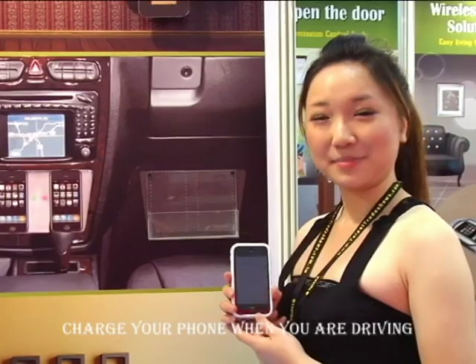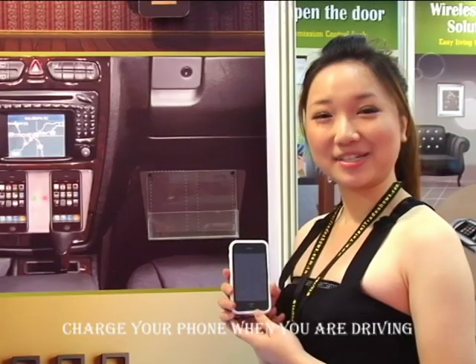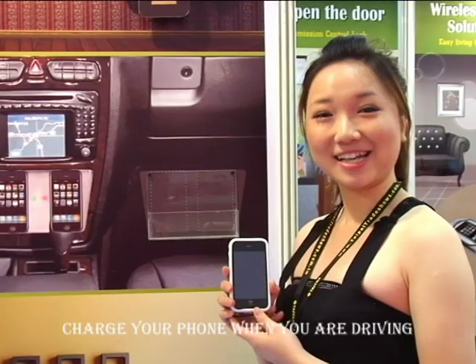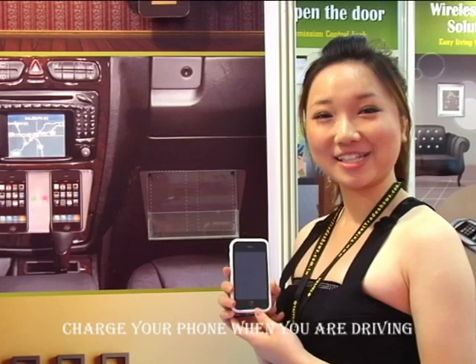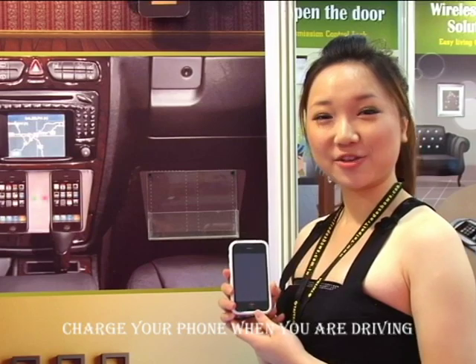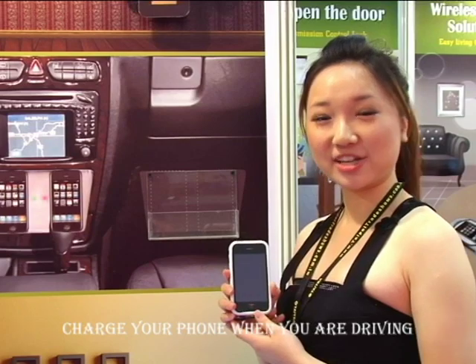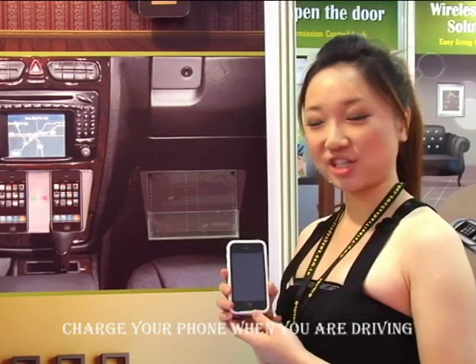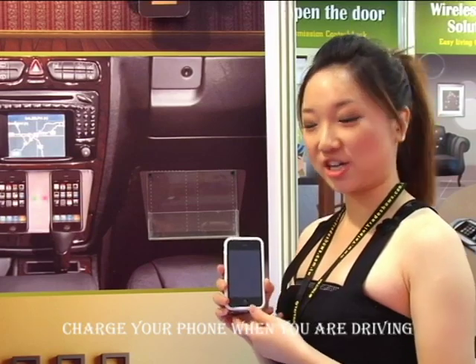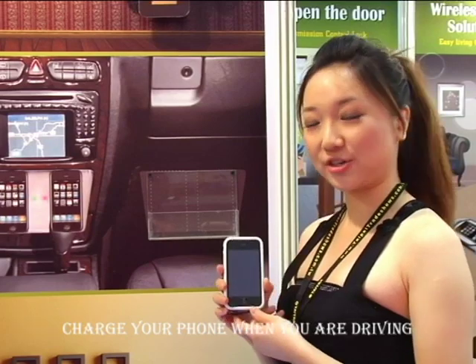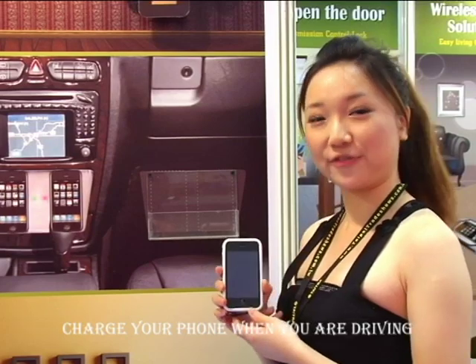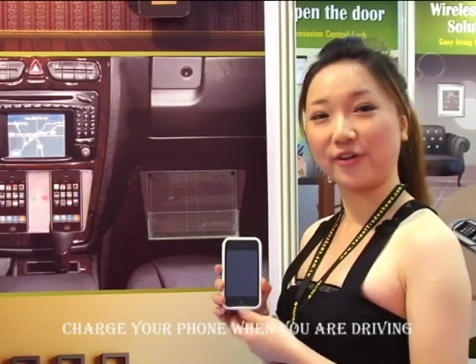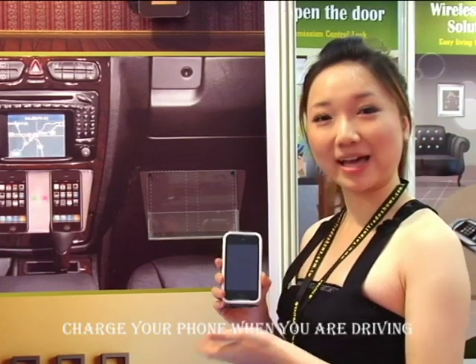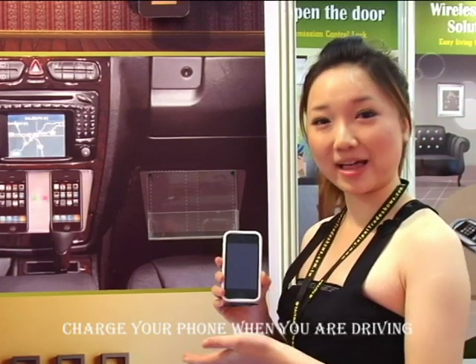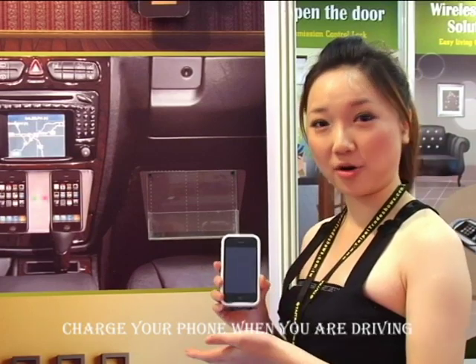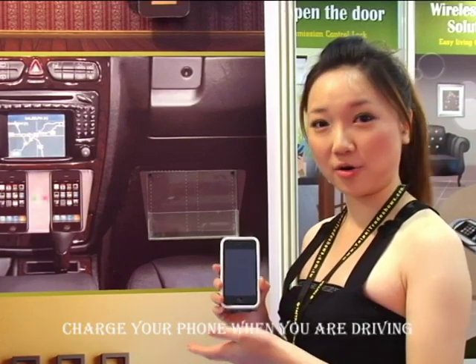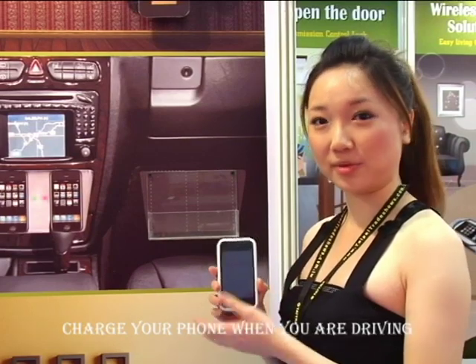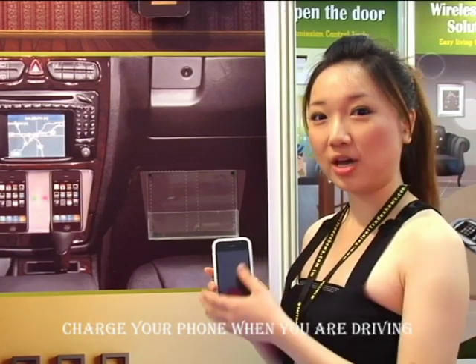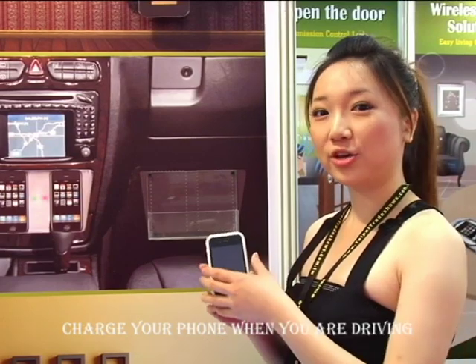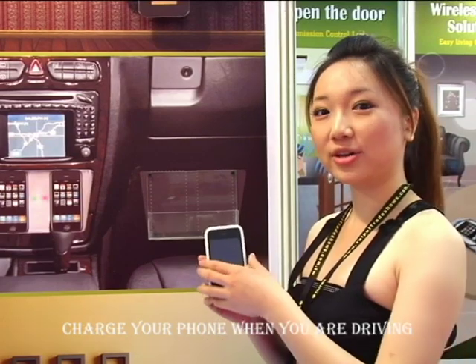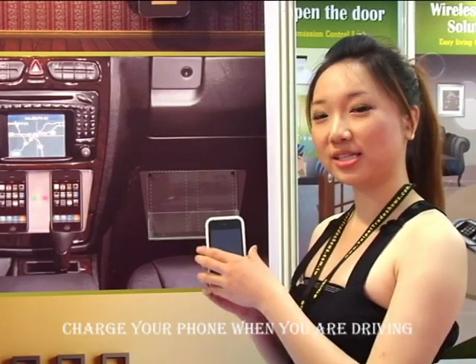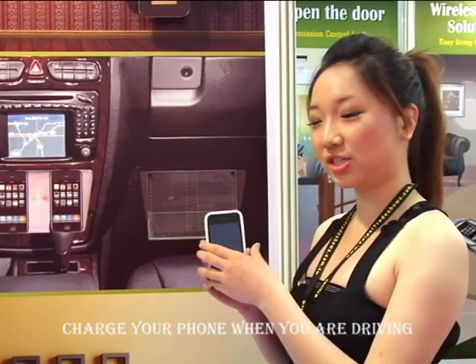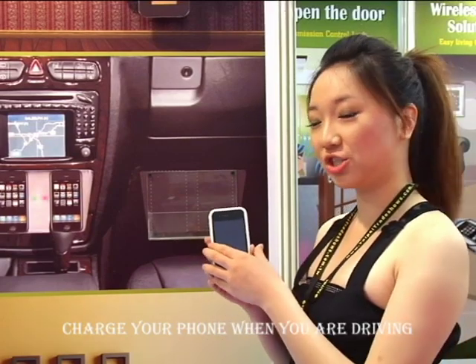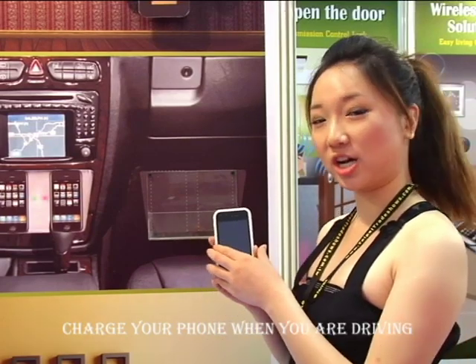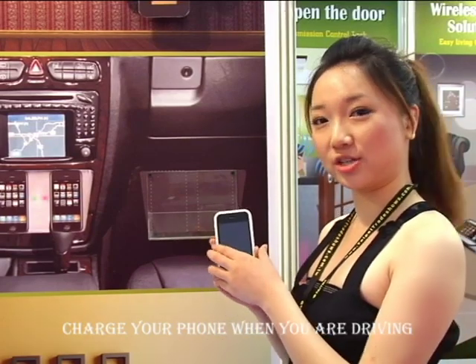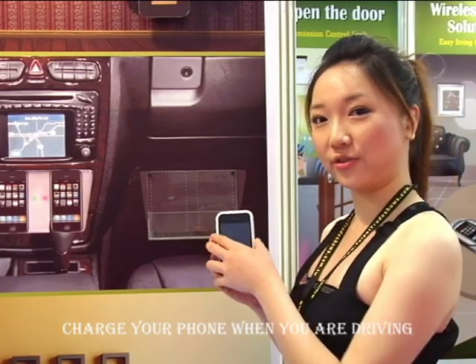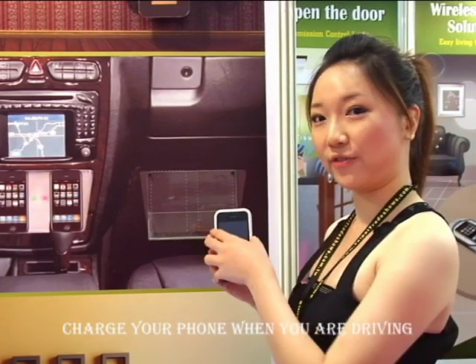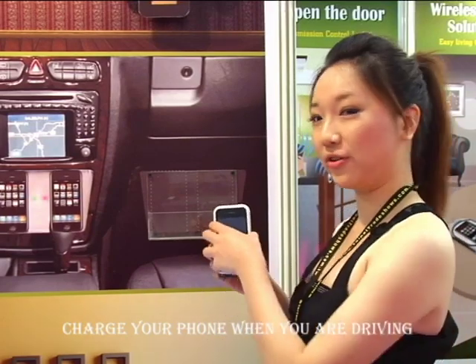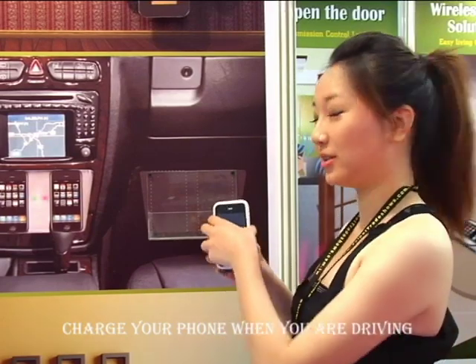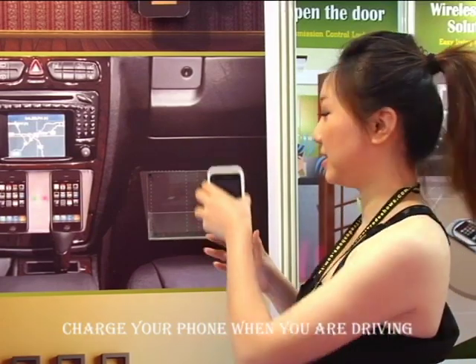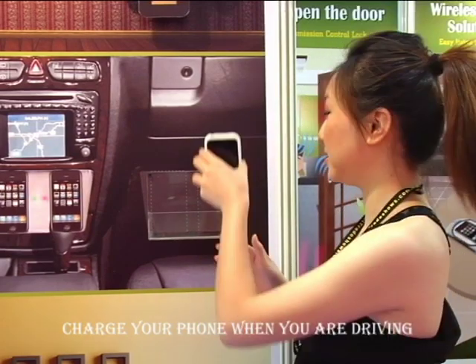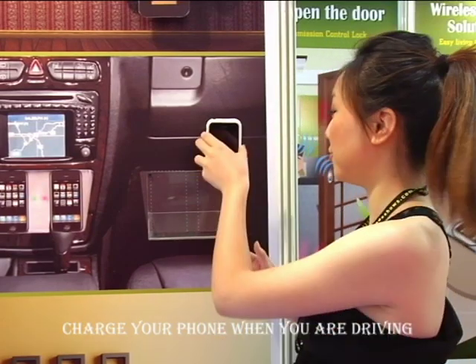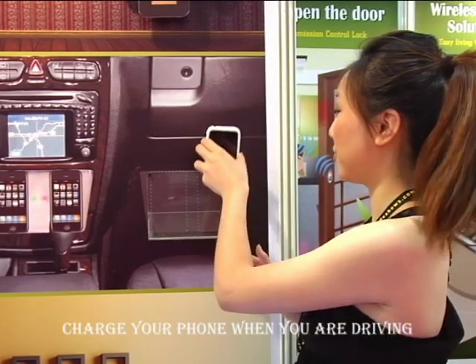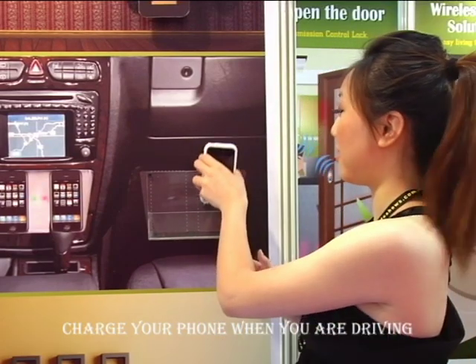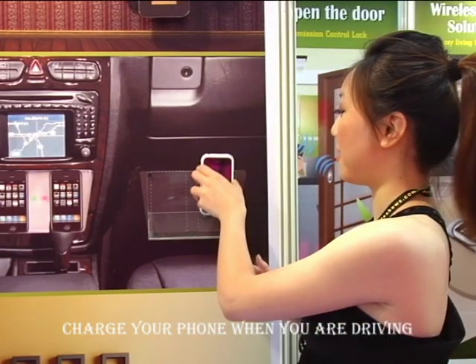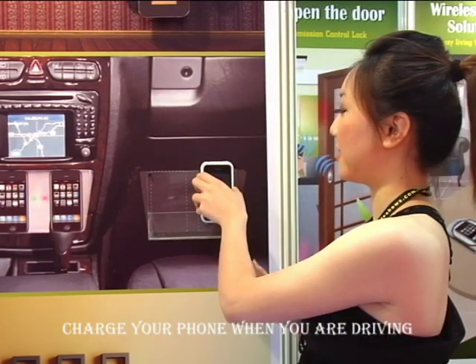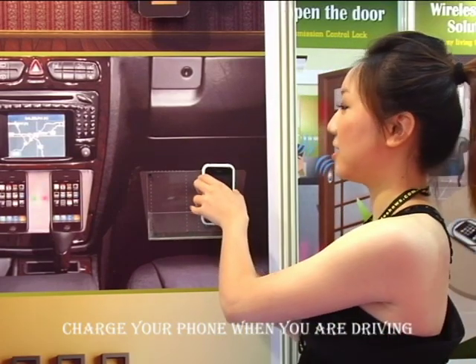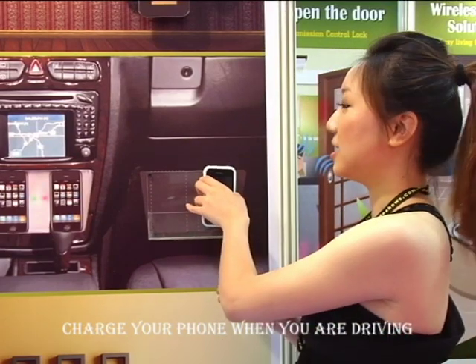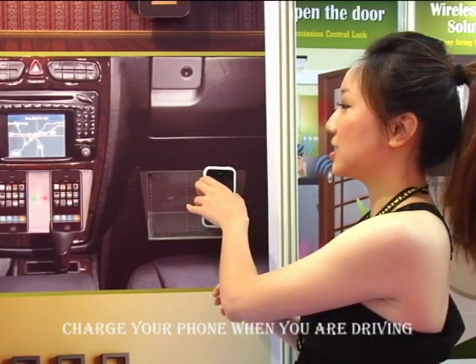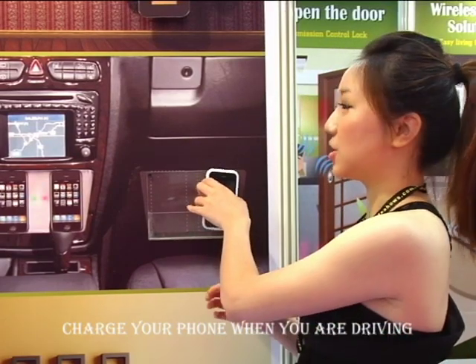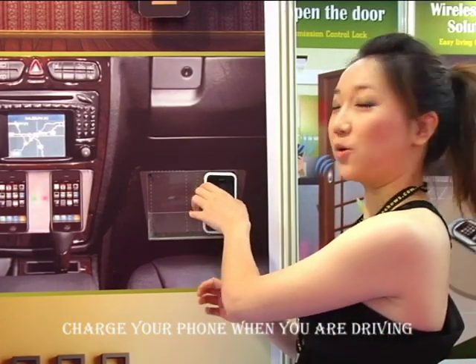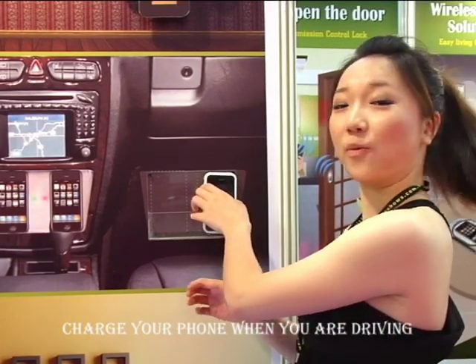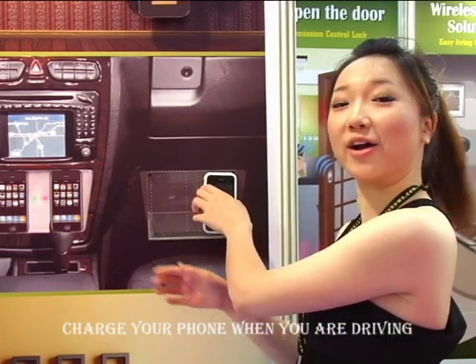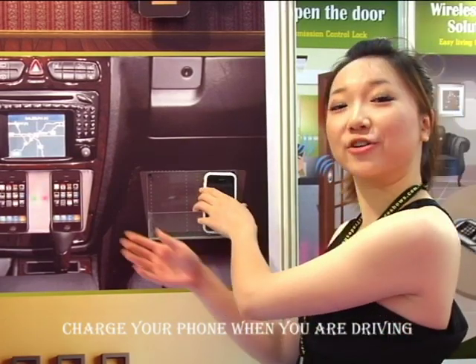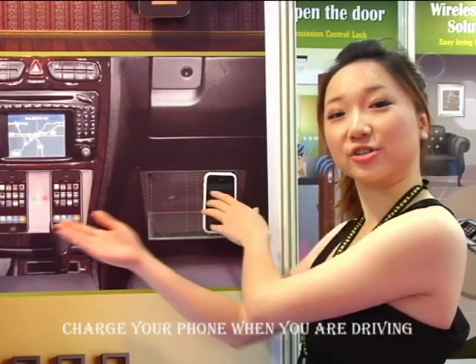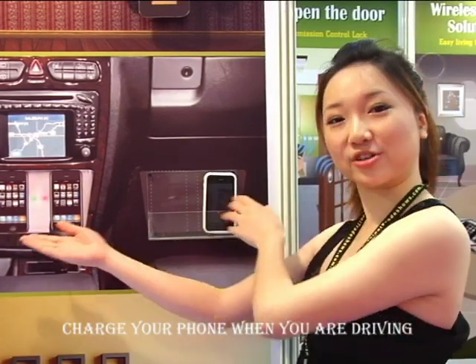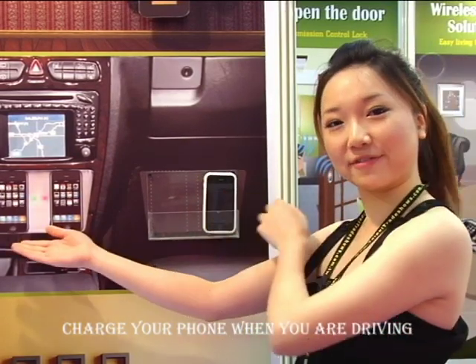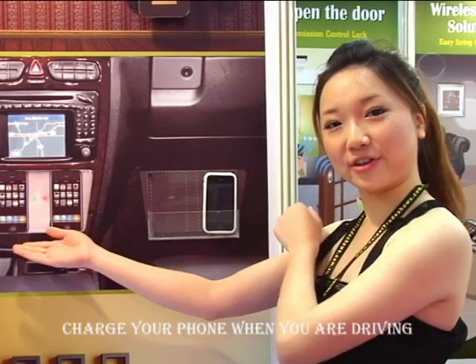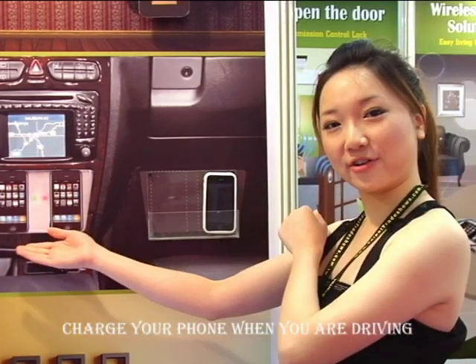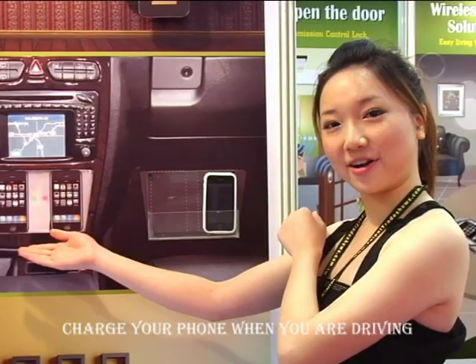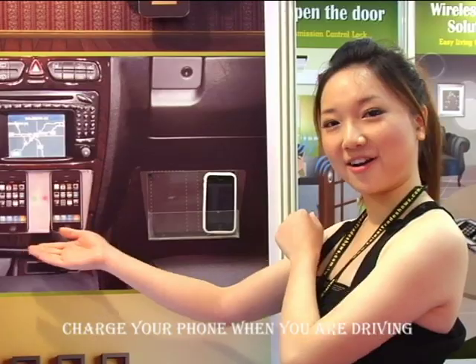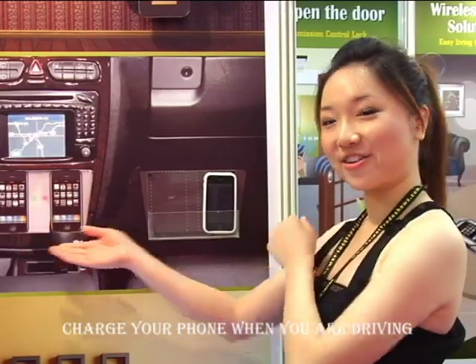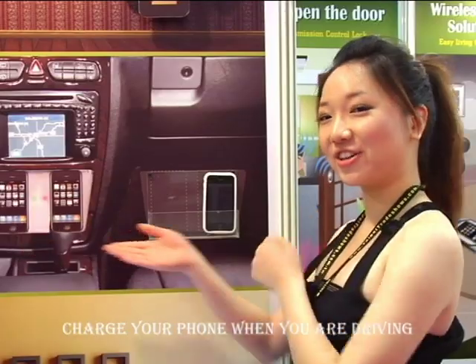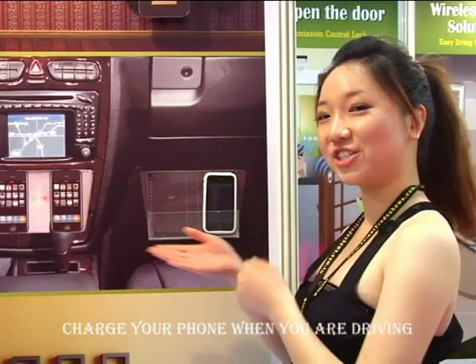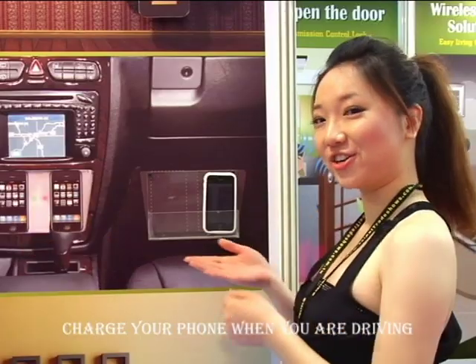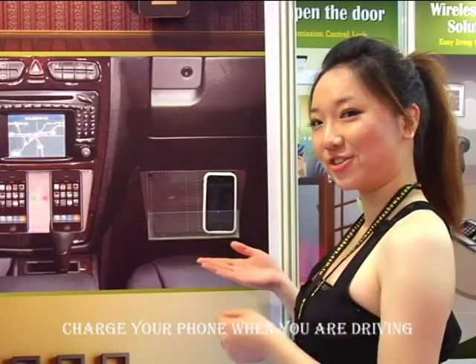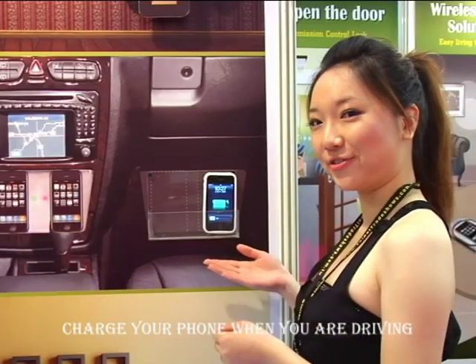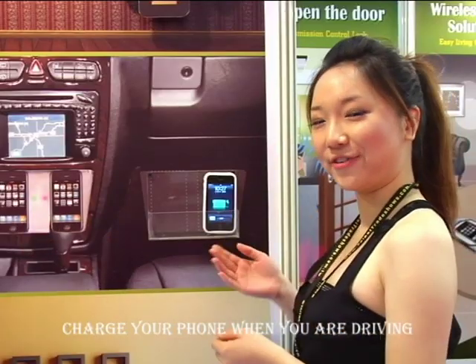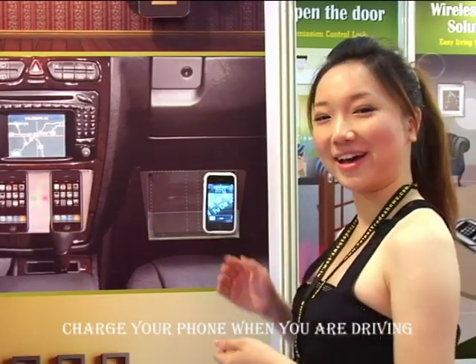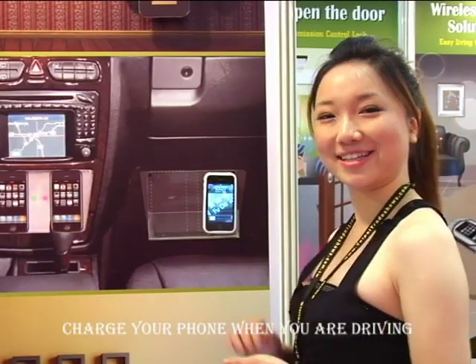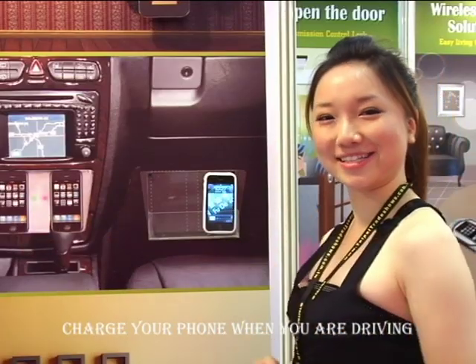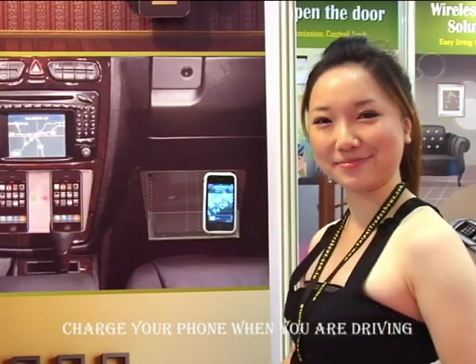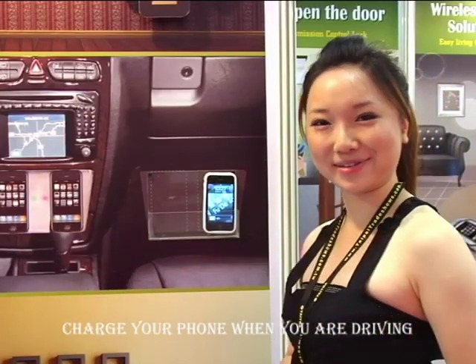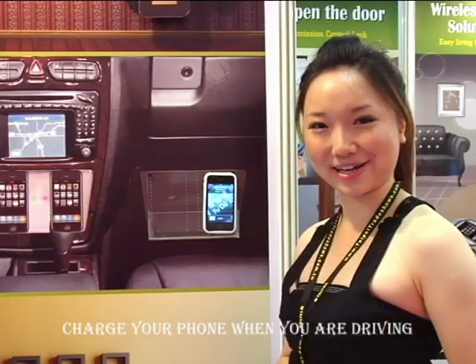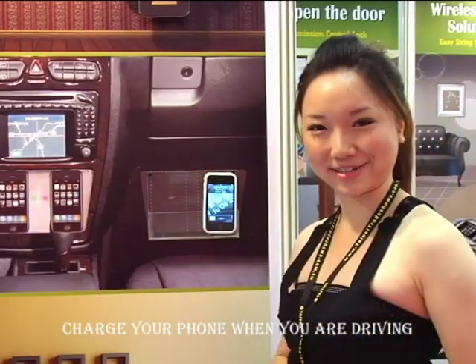Besides charging your phone at home, you can also charge your phone in your car. So while you are driving, you can charge your phone at the same time.